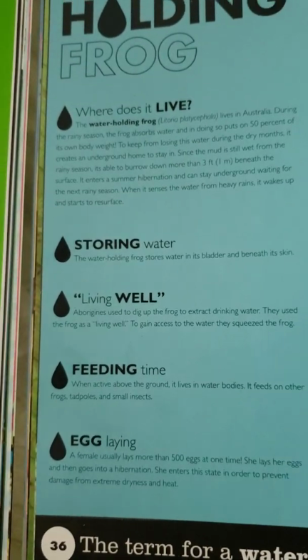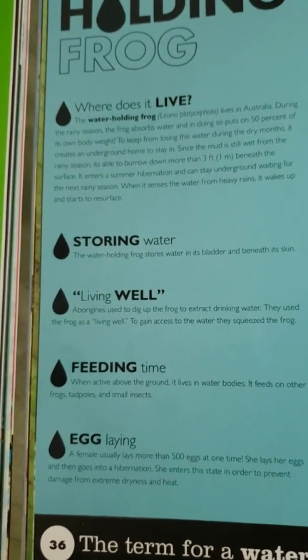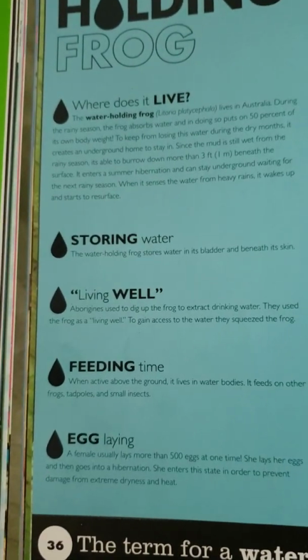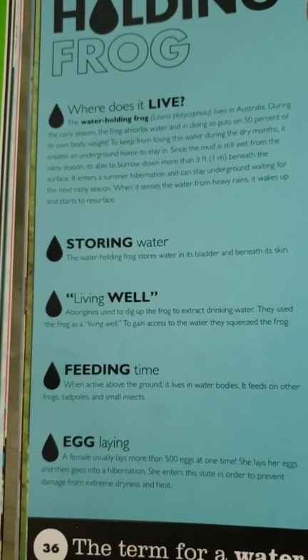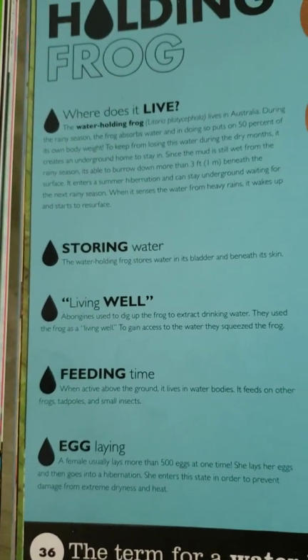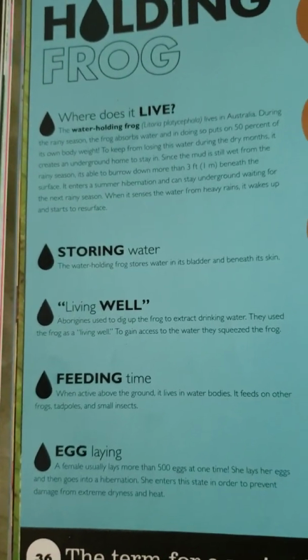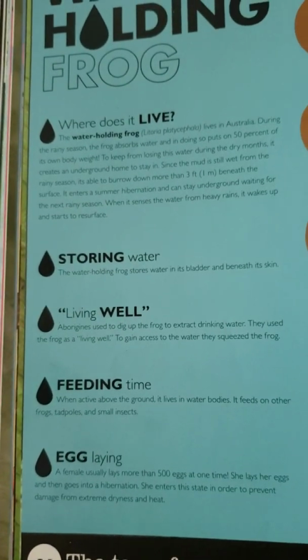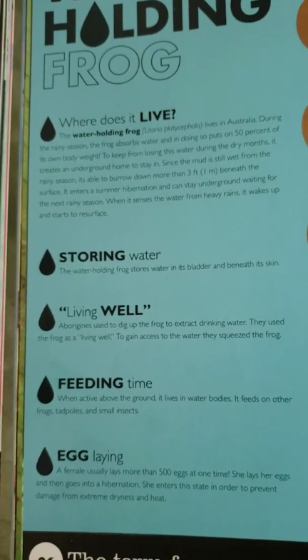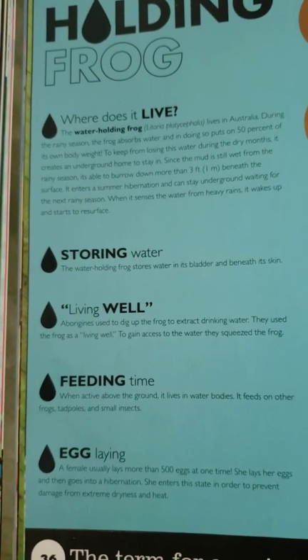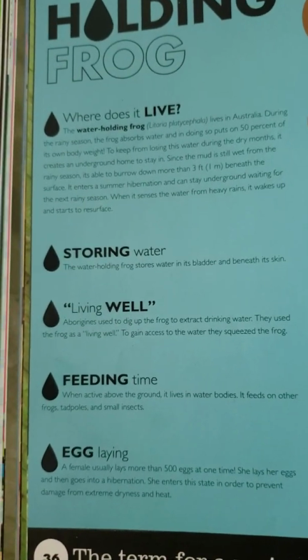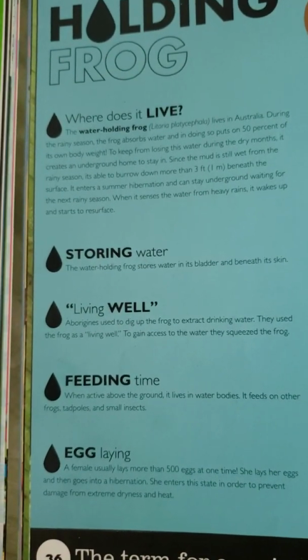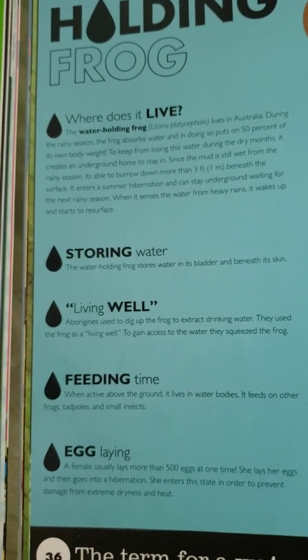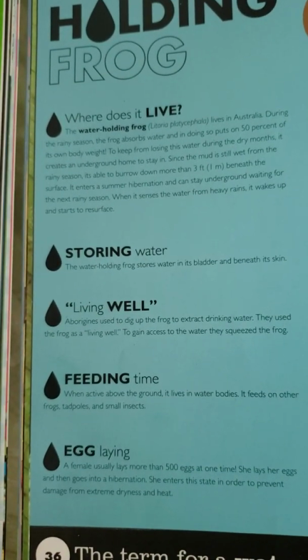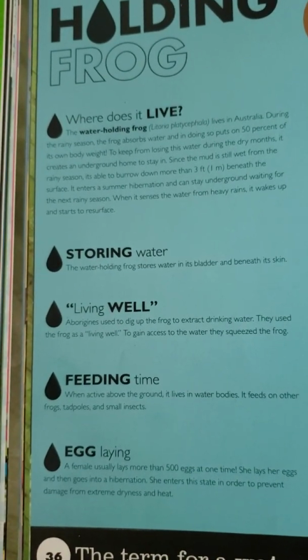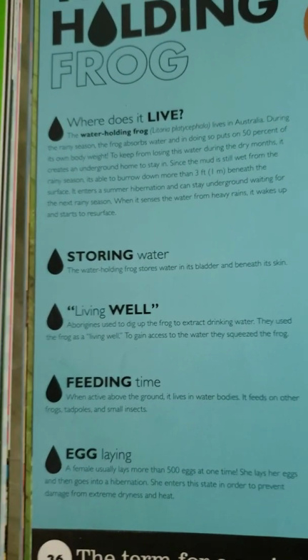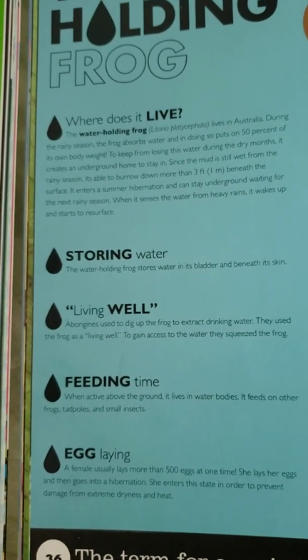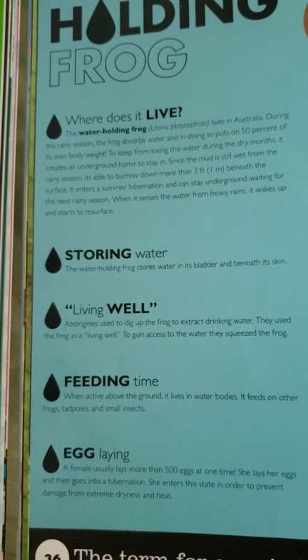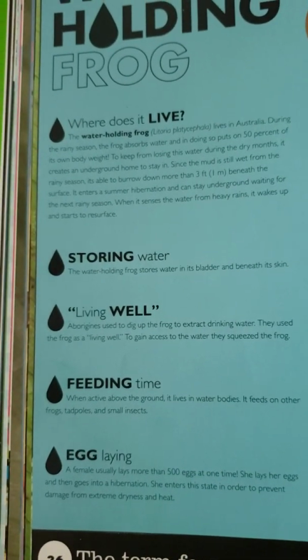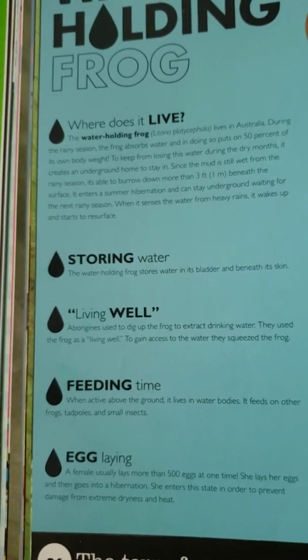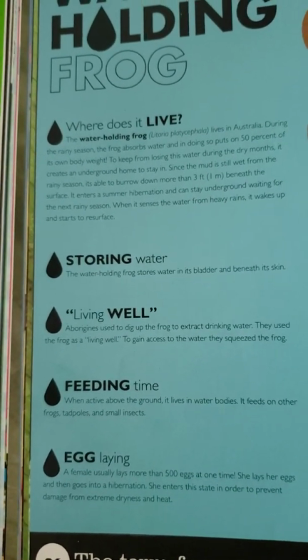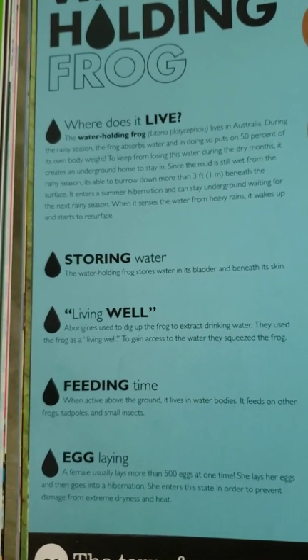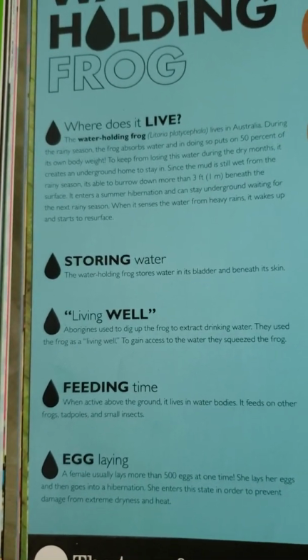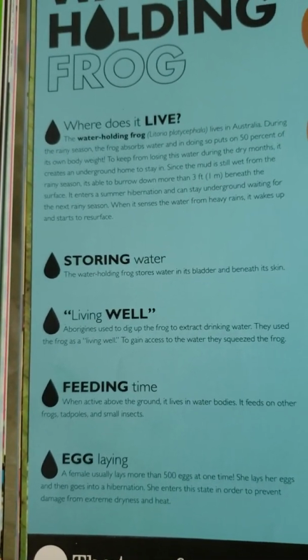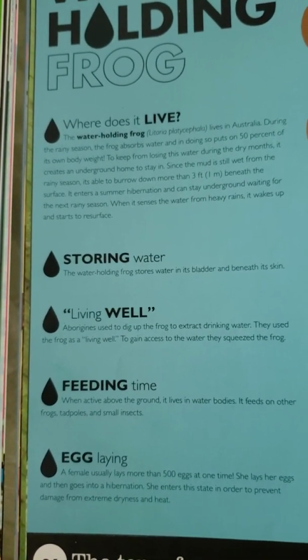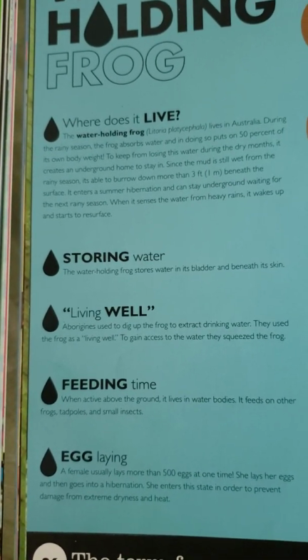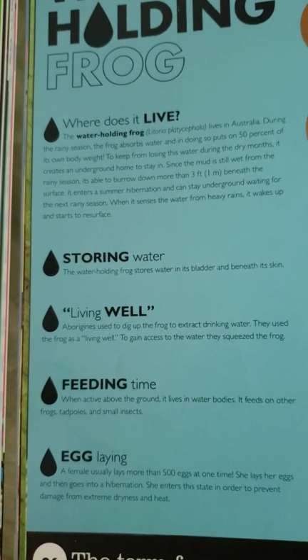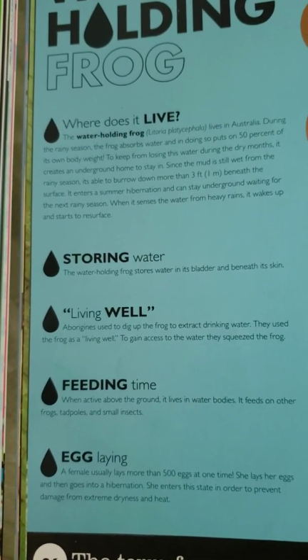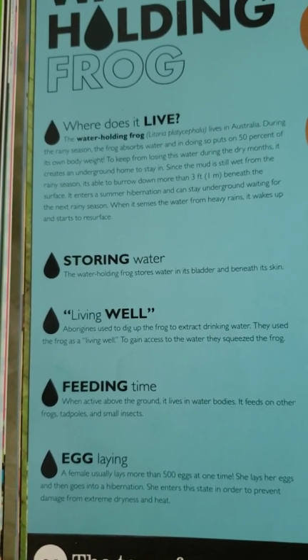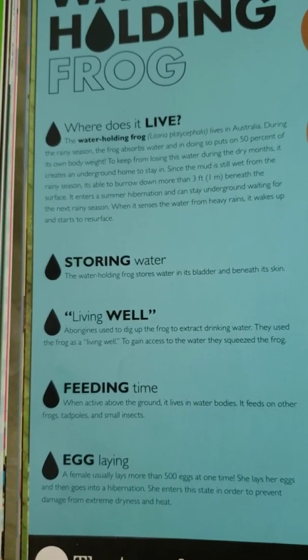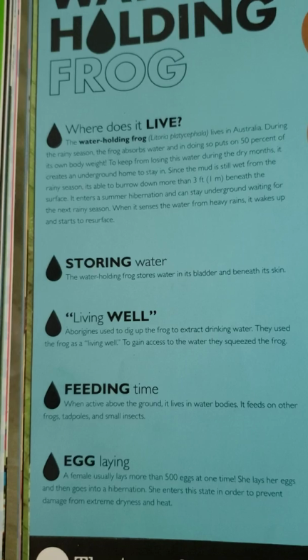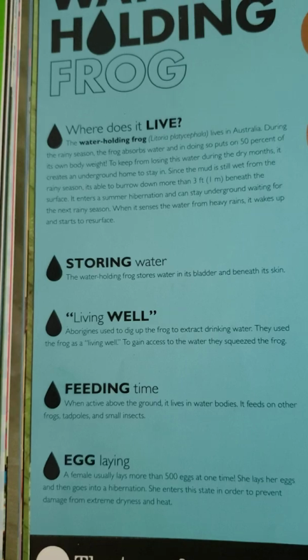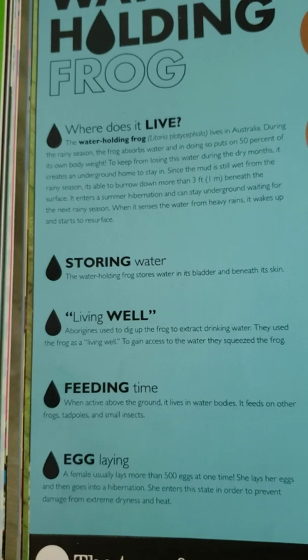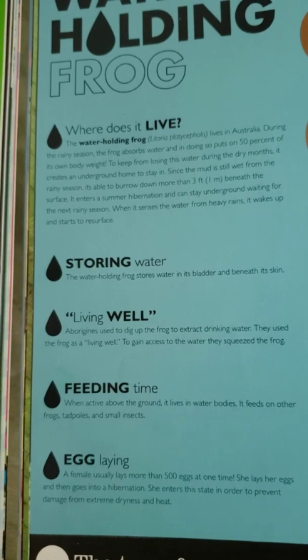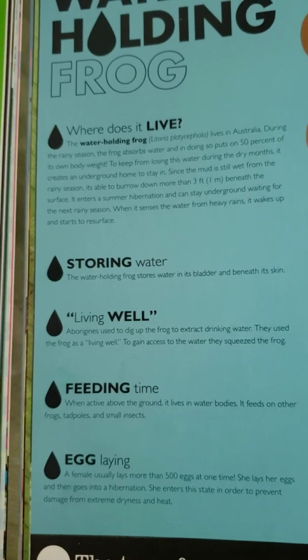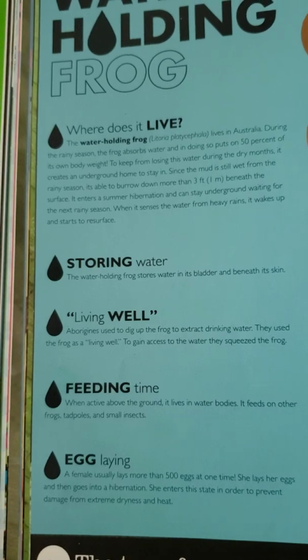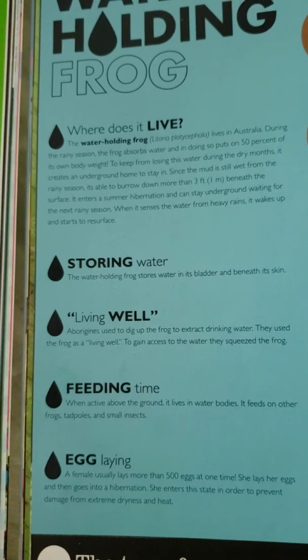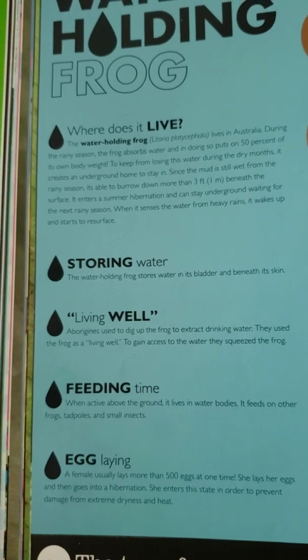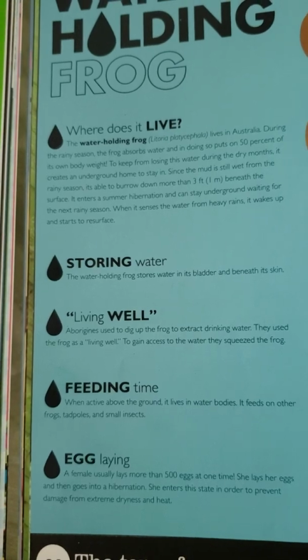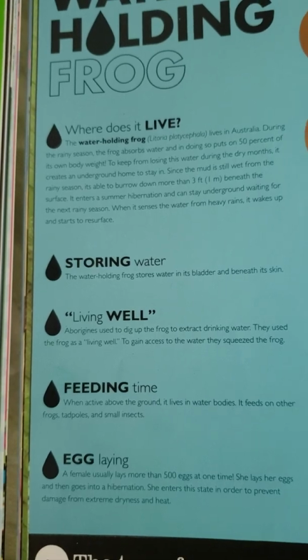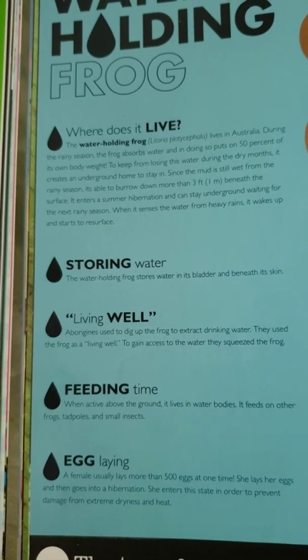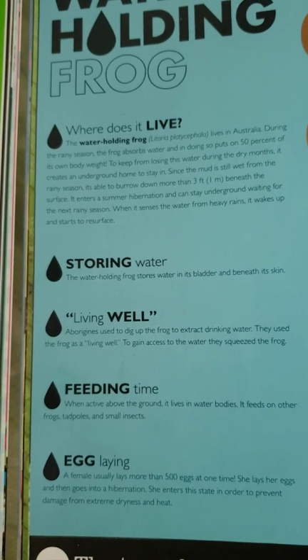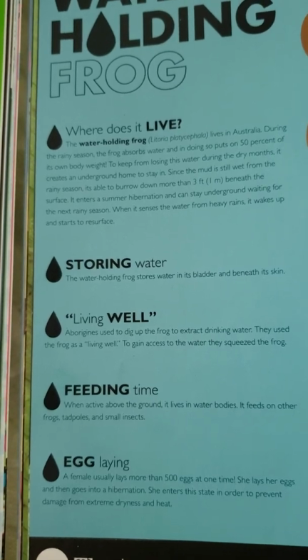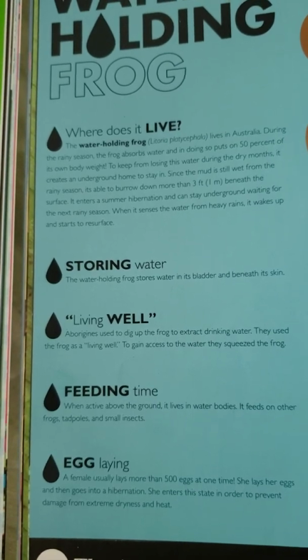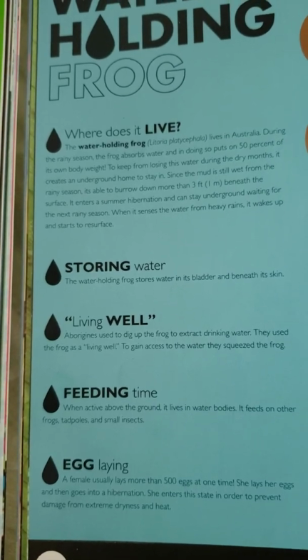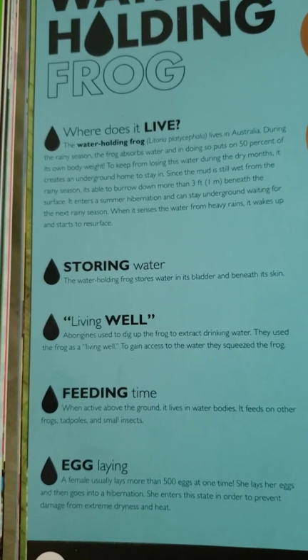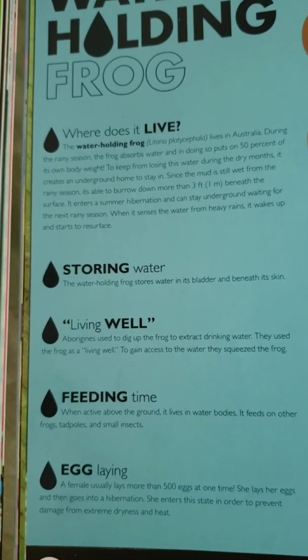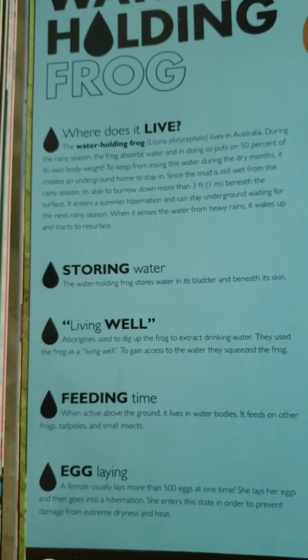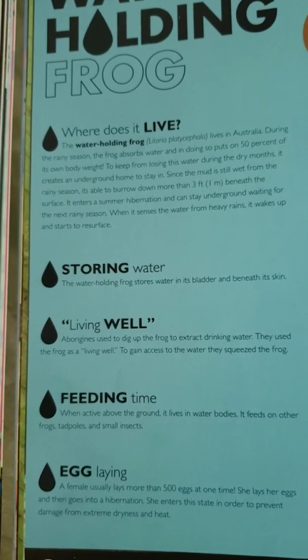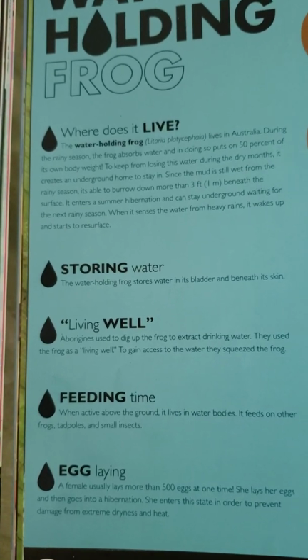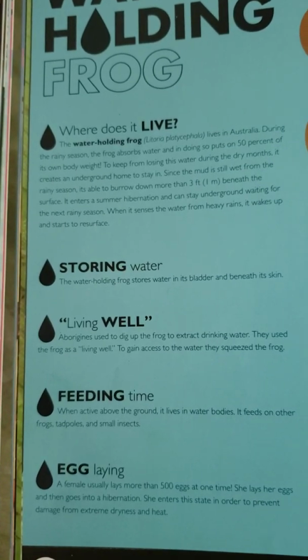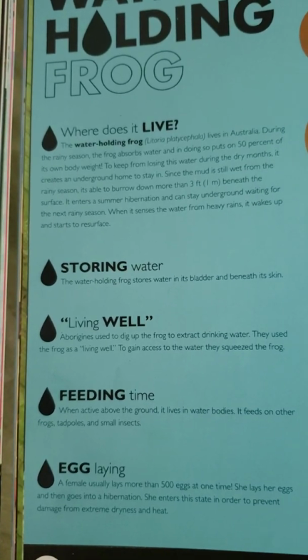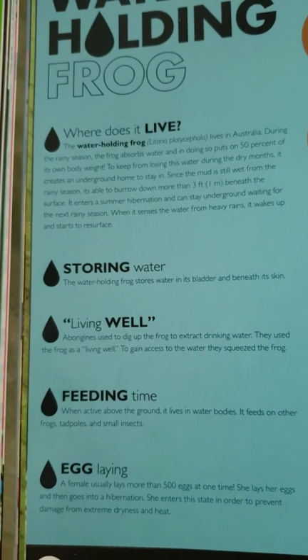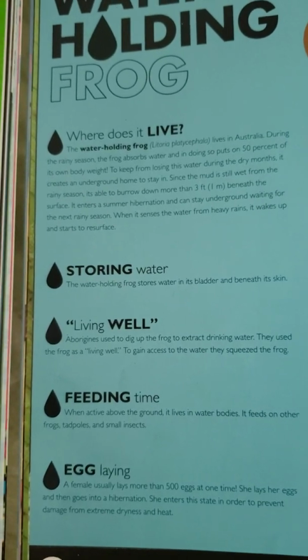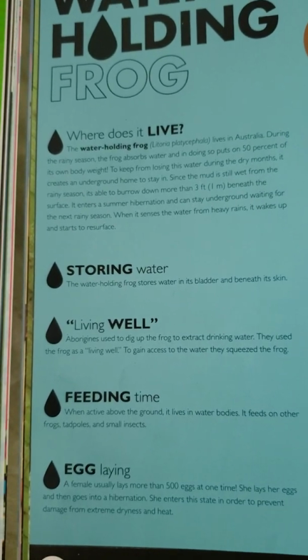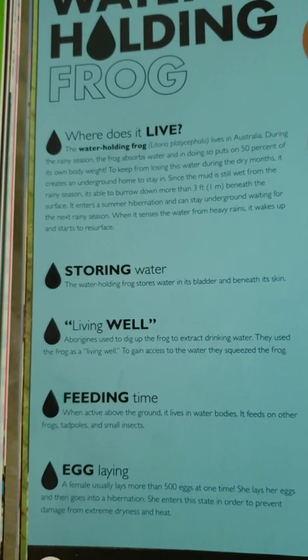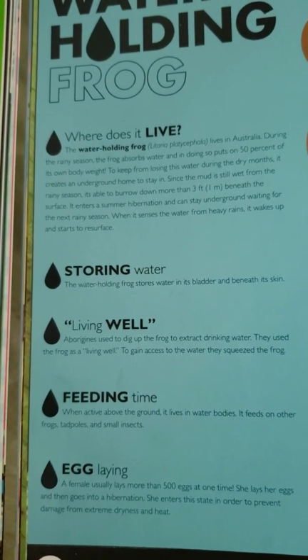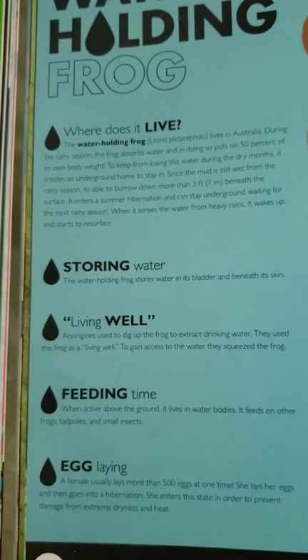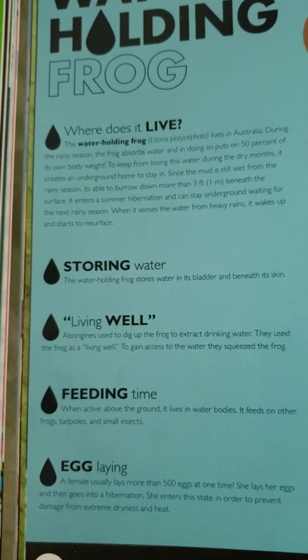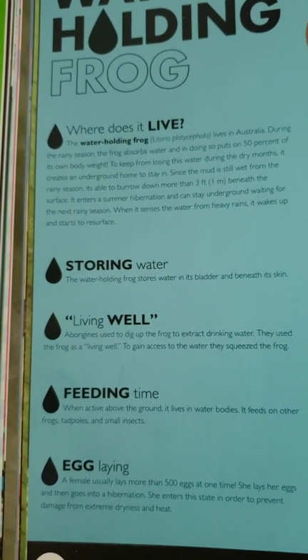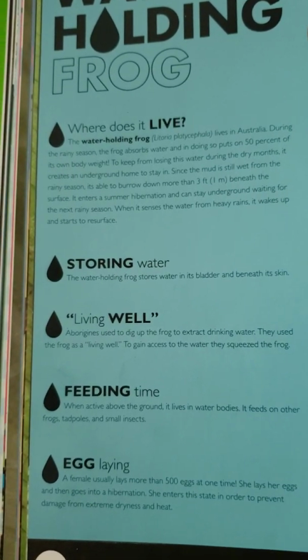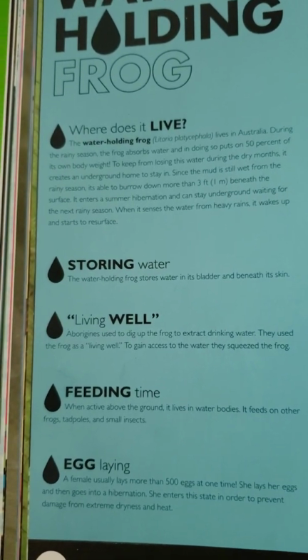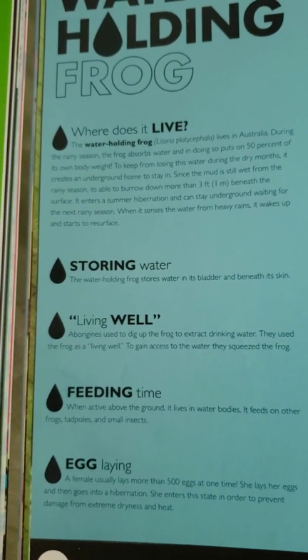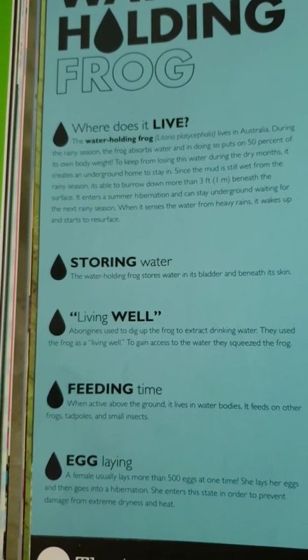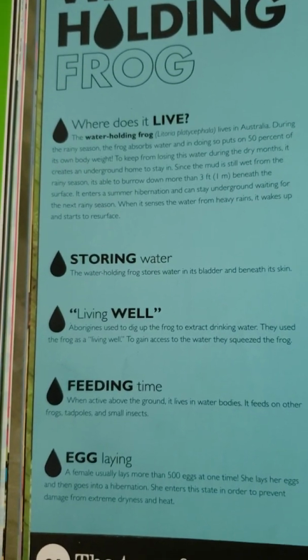Storing water: the water-holding frog stores water in its bladder and beneath its skin.